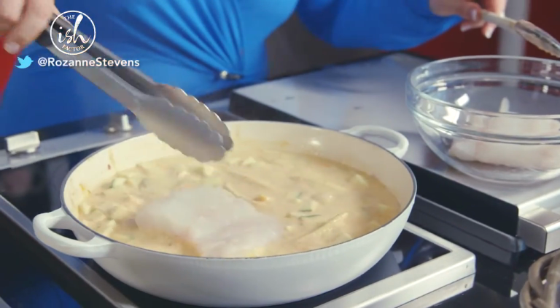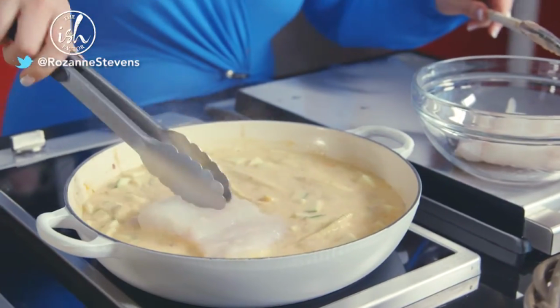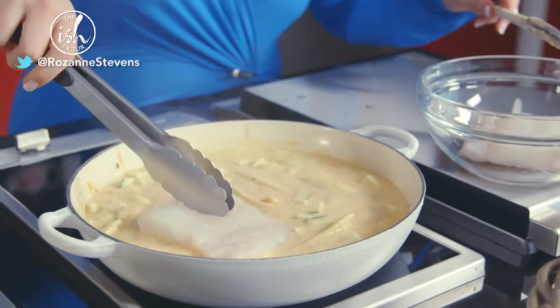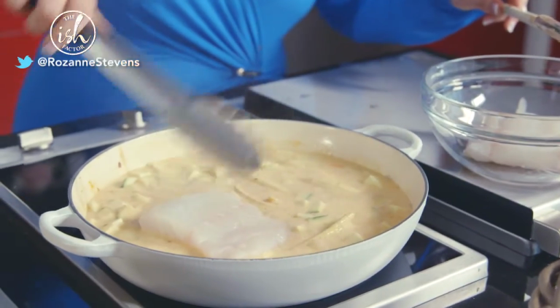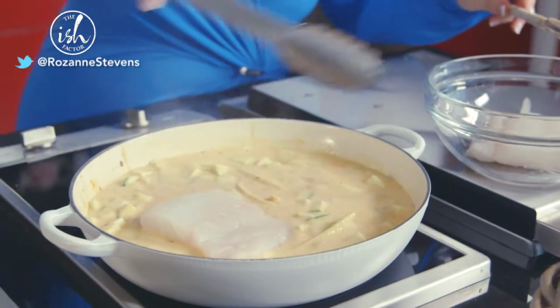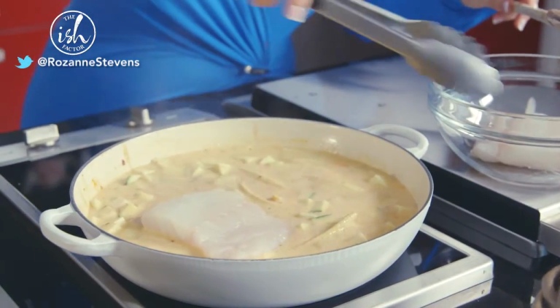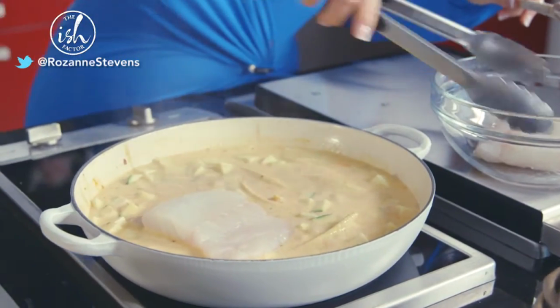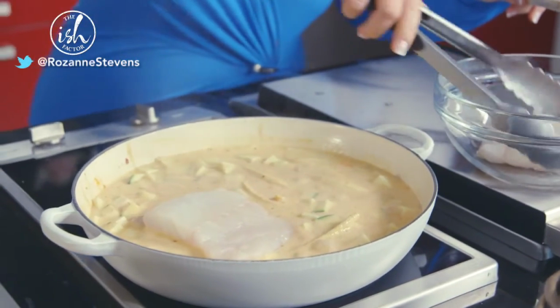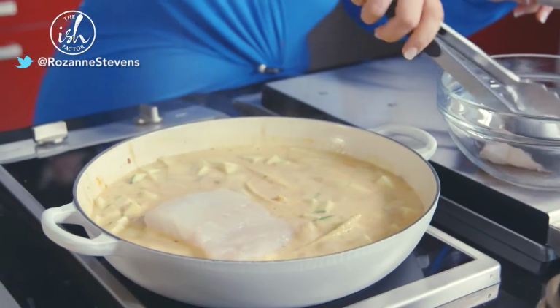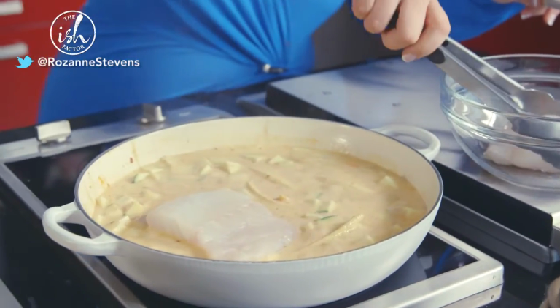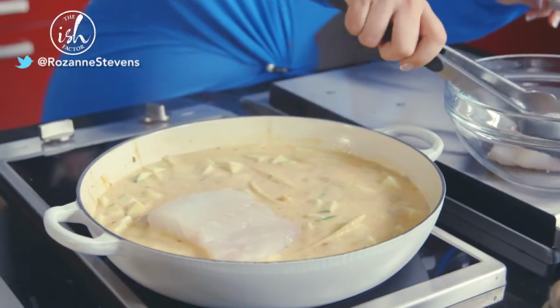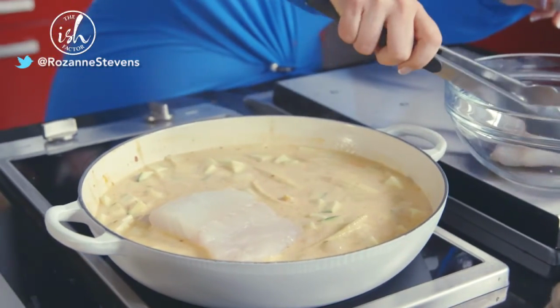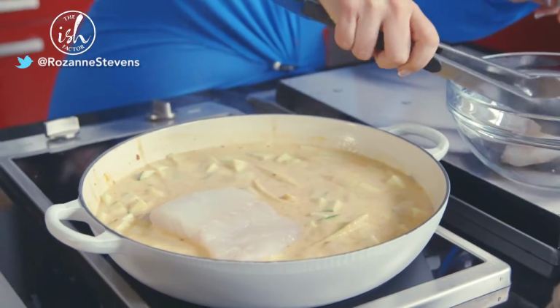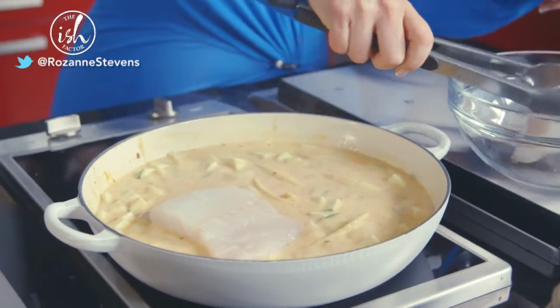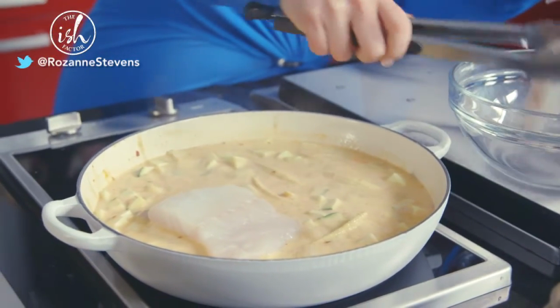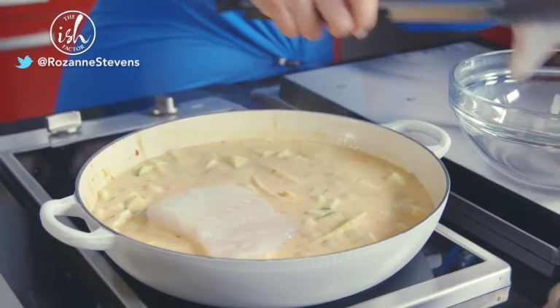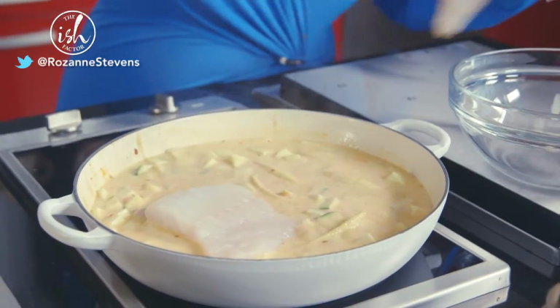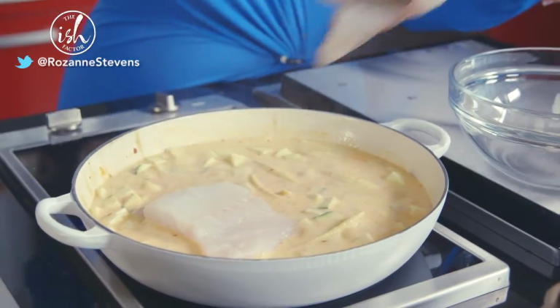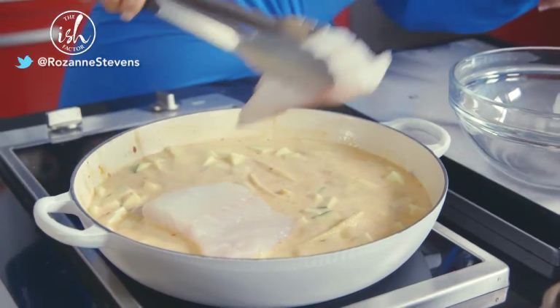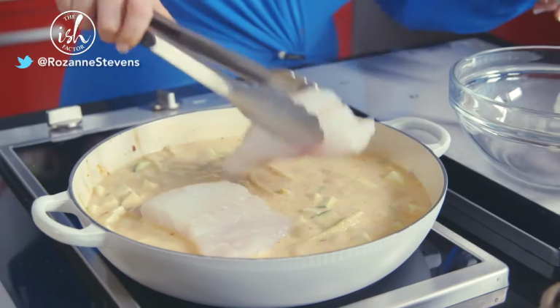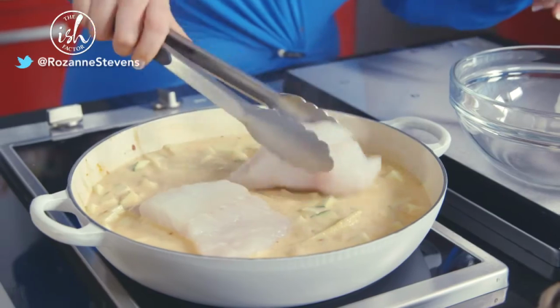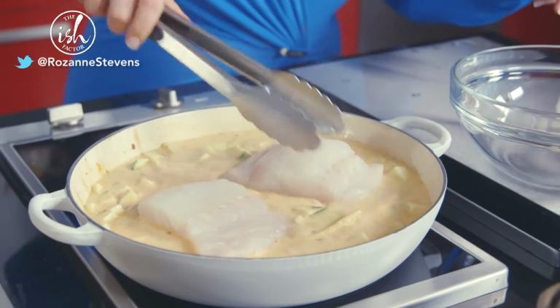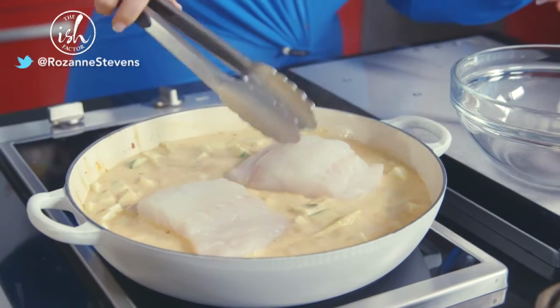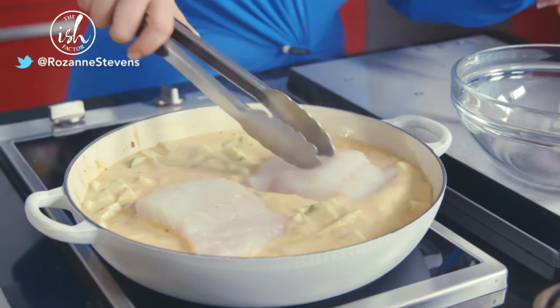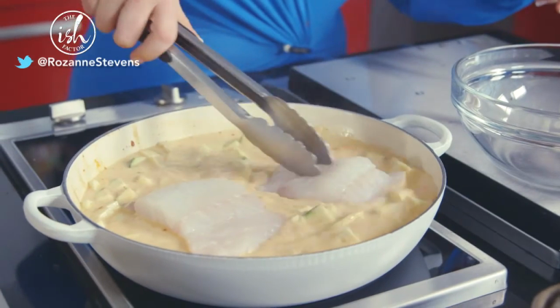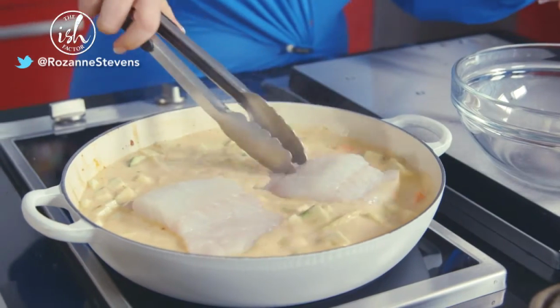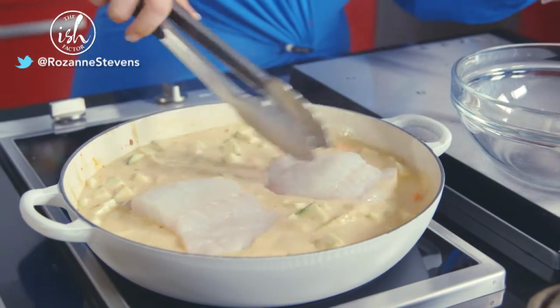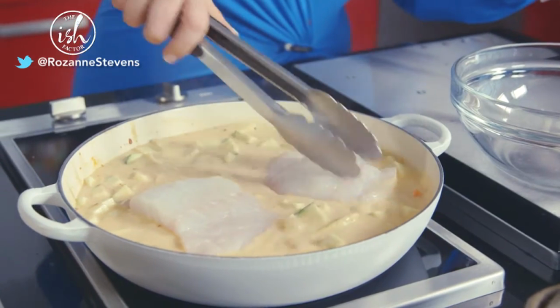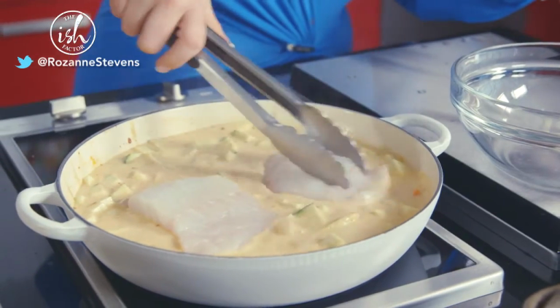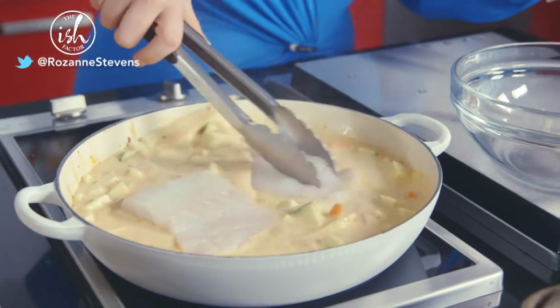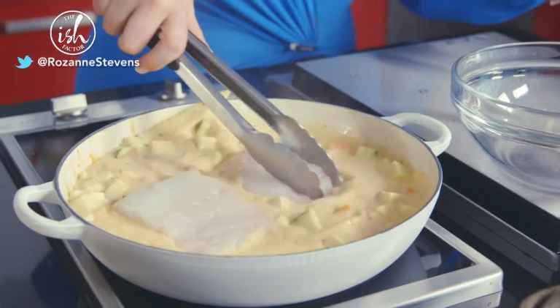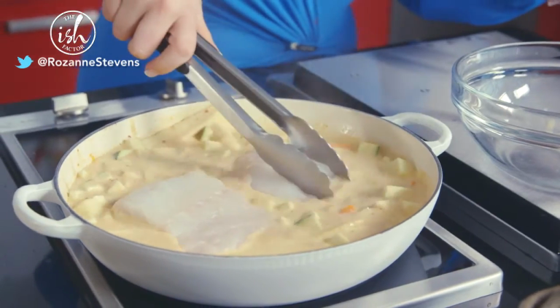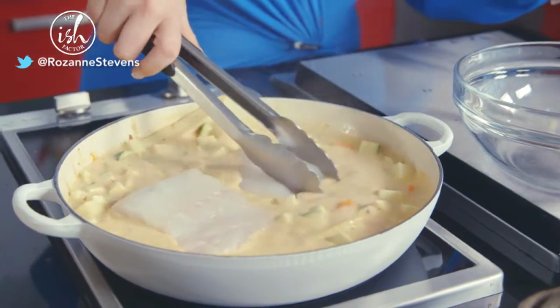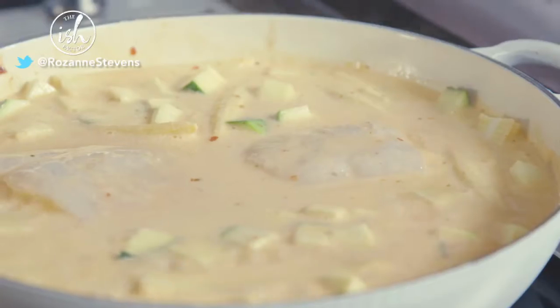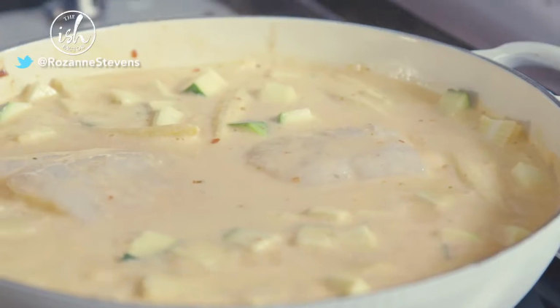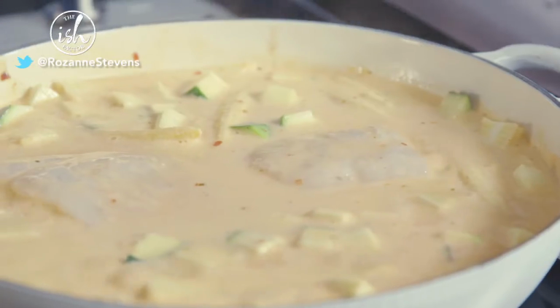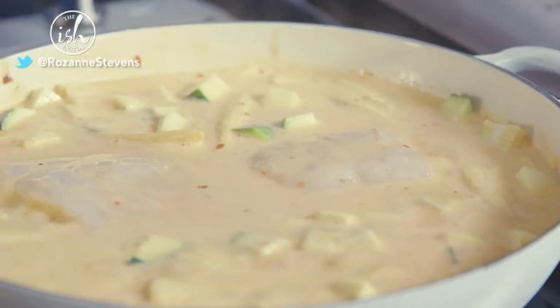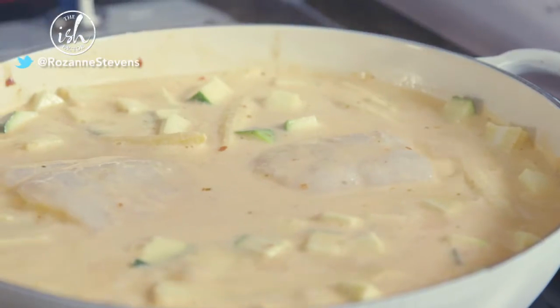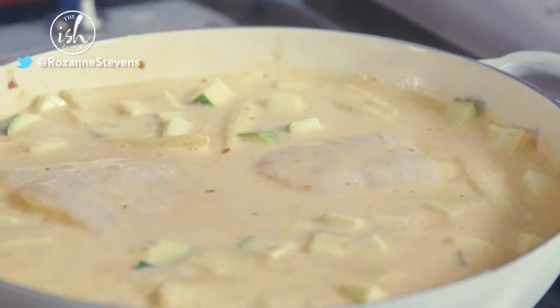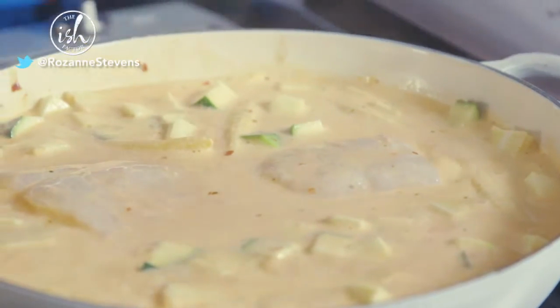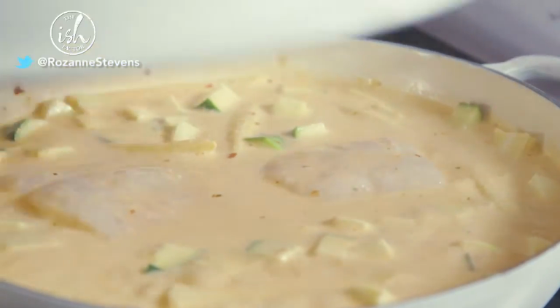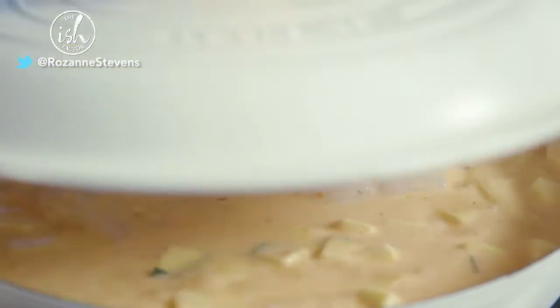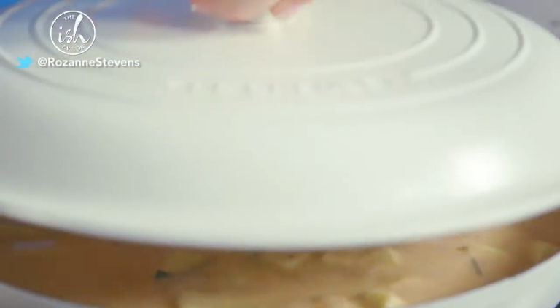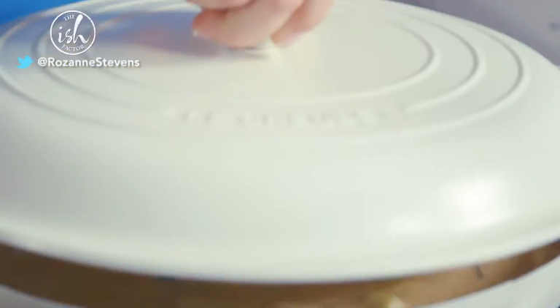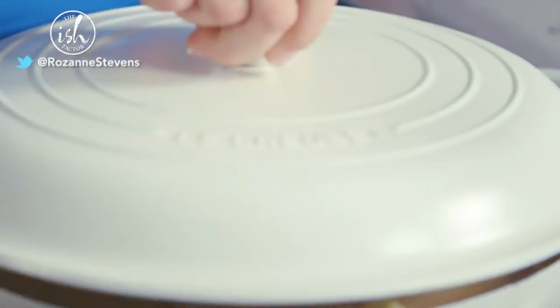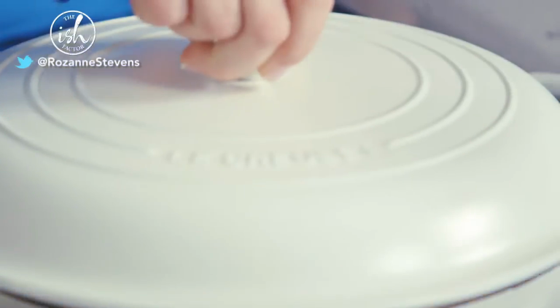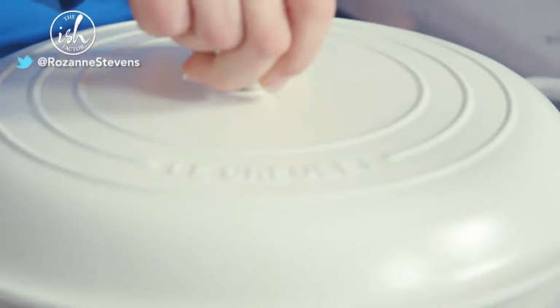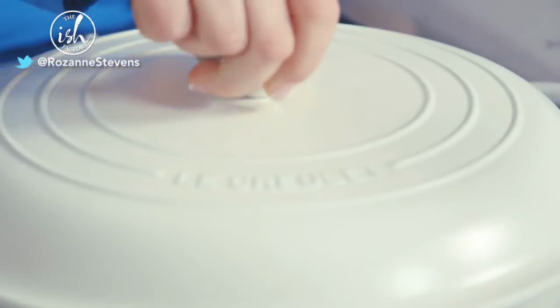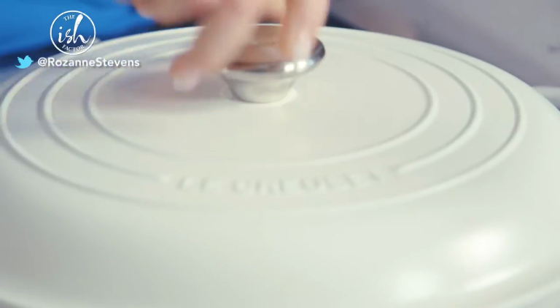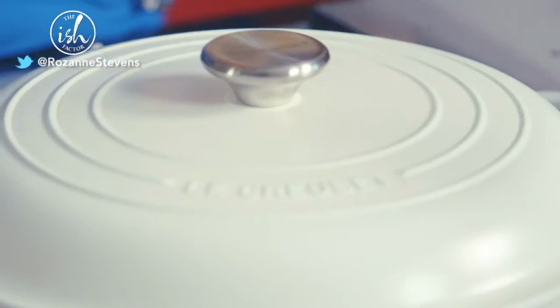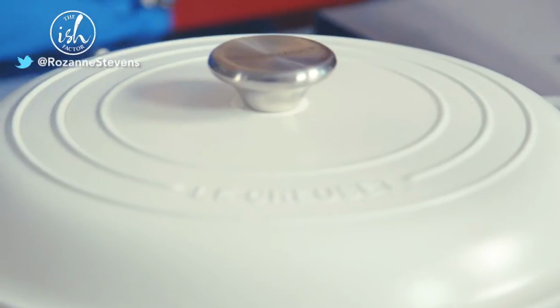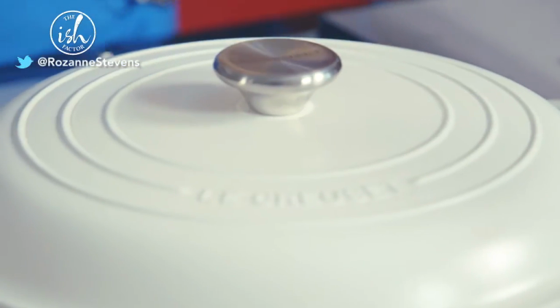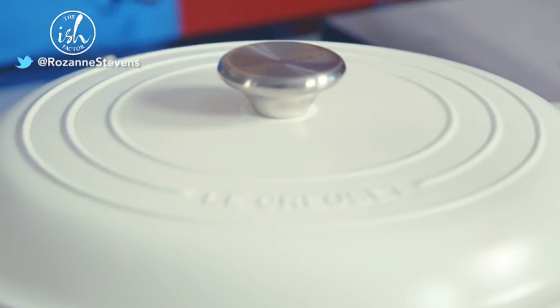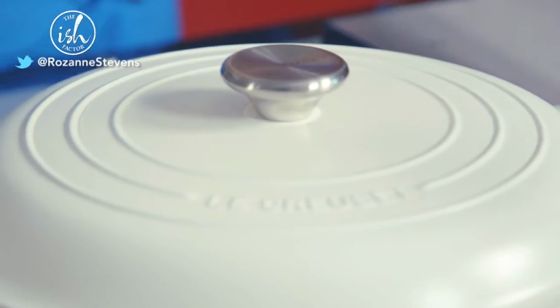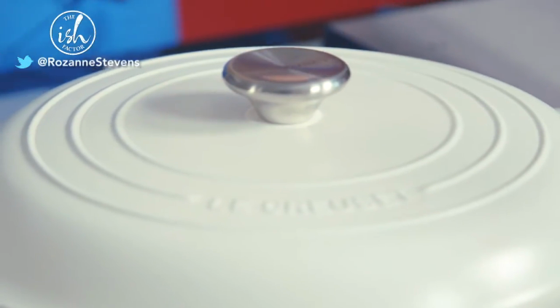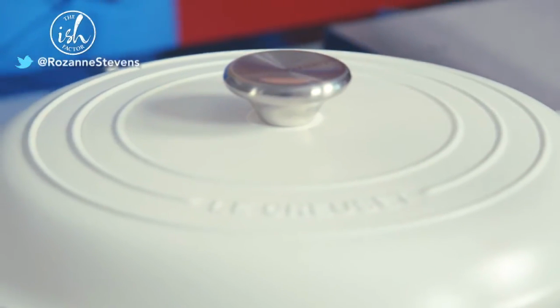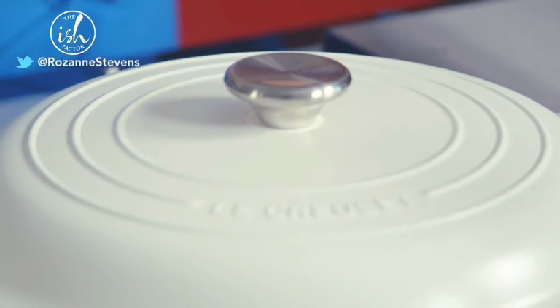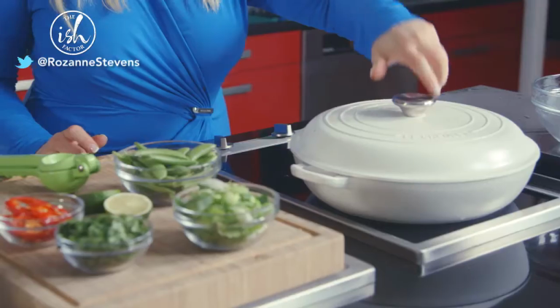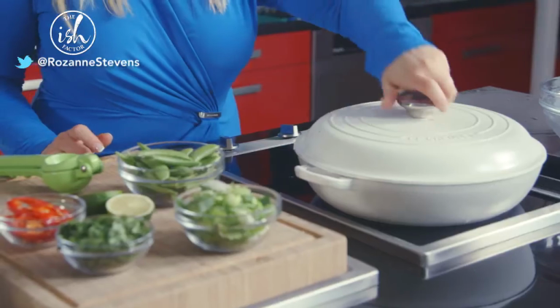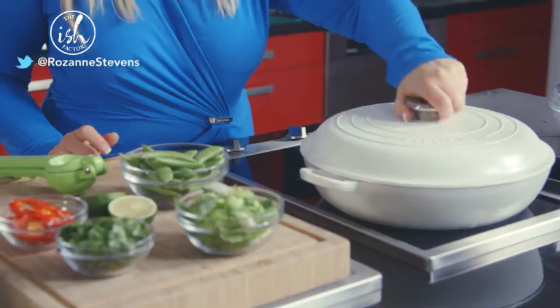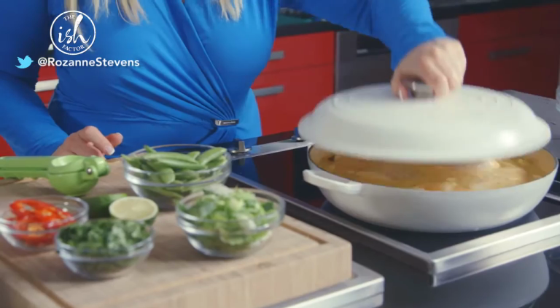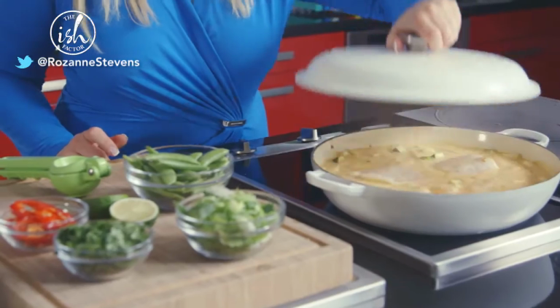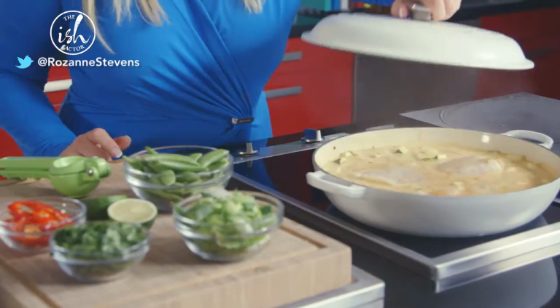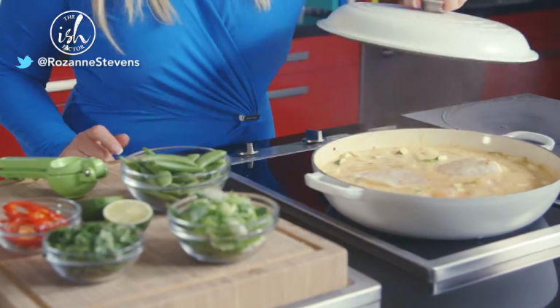Gently place your firm white fish into the curry and poach for about 5 minutes until the fish is opaque.